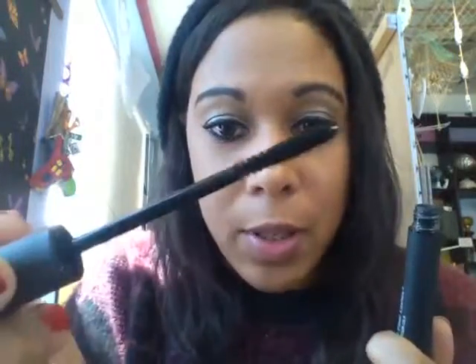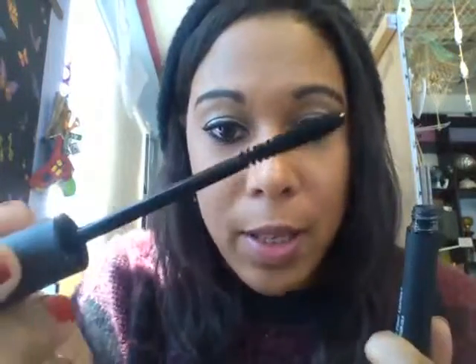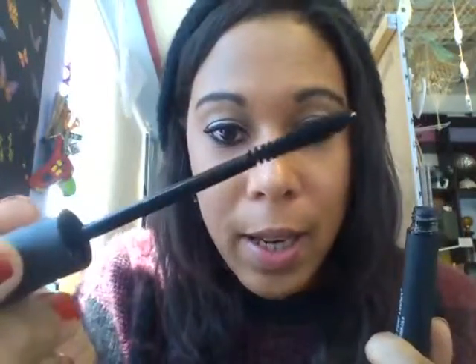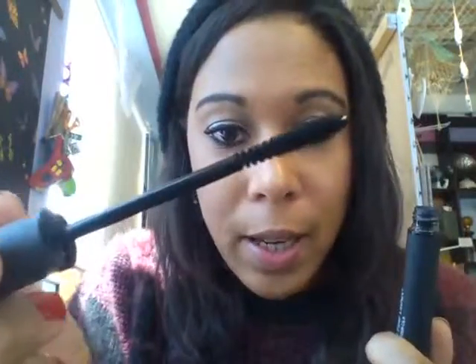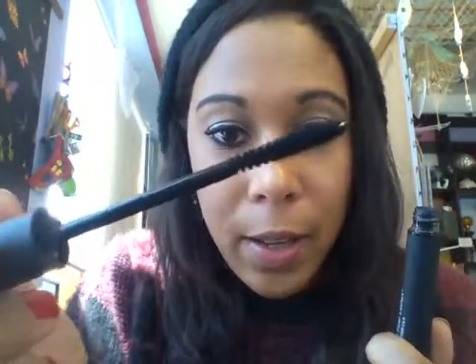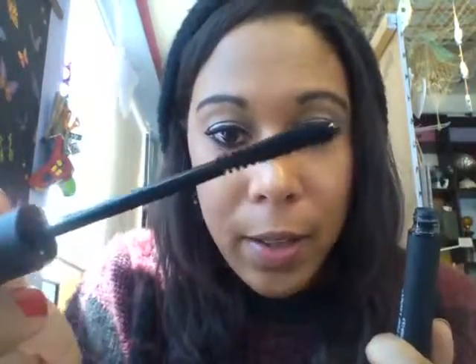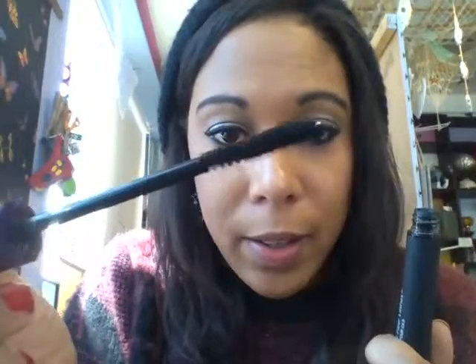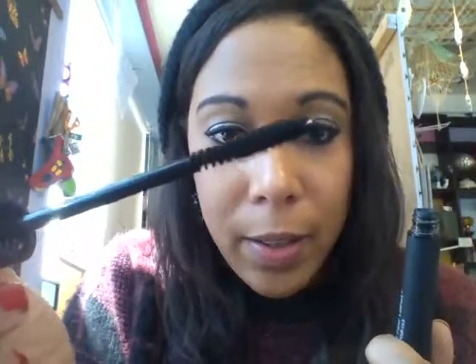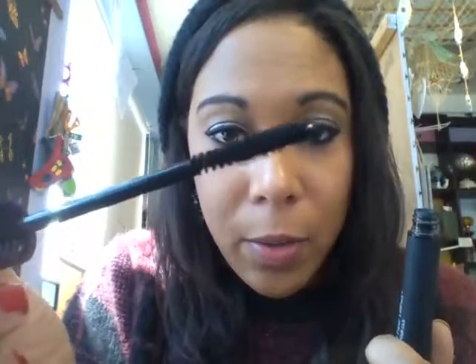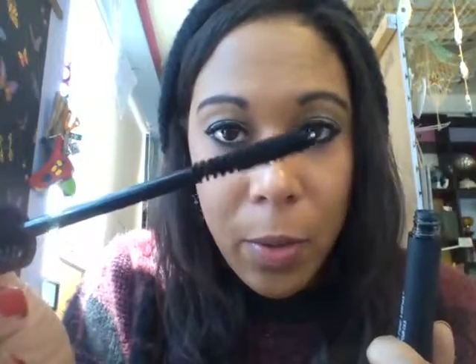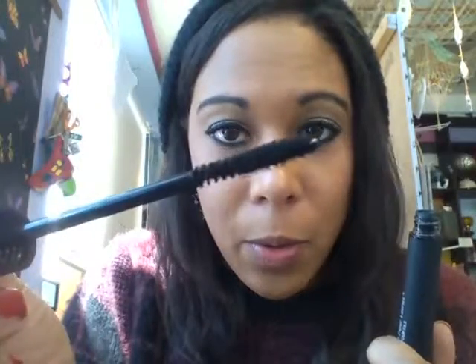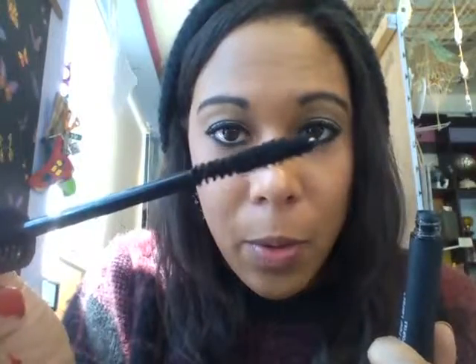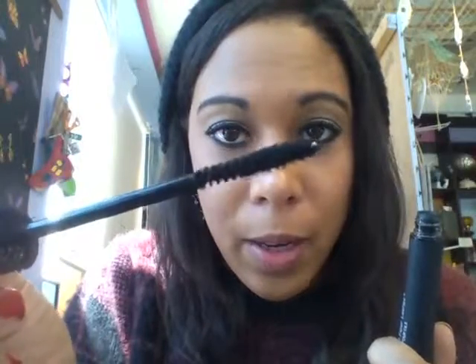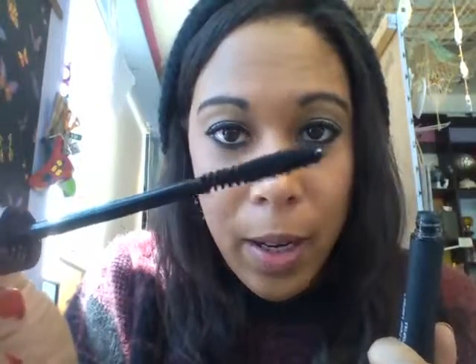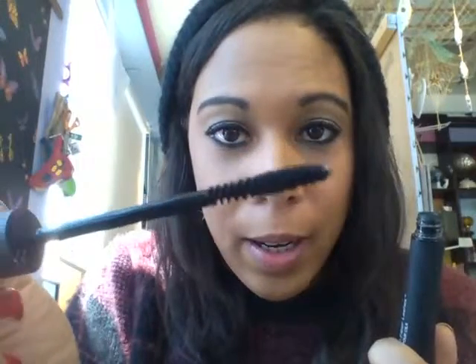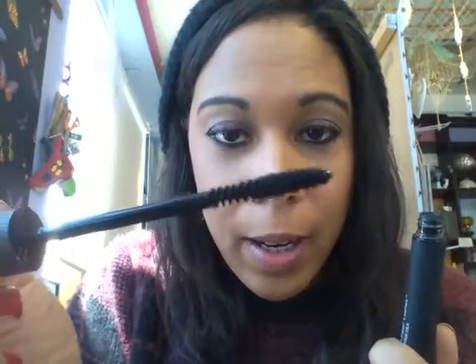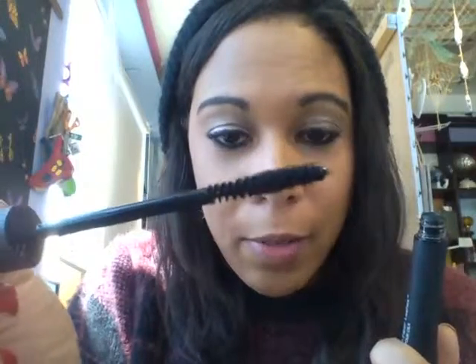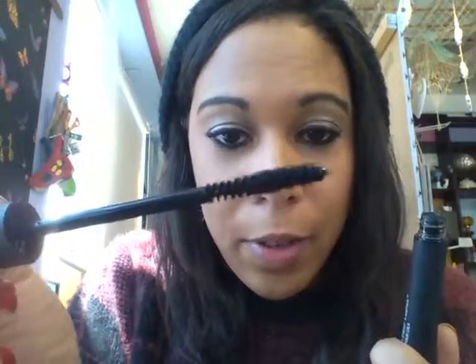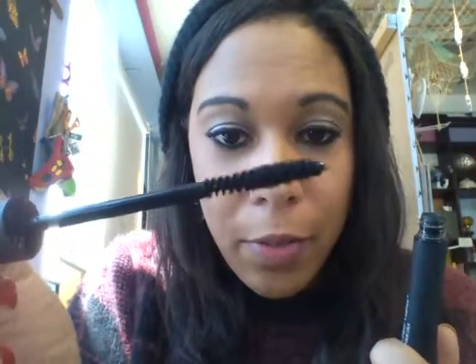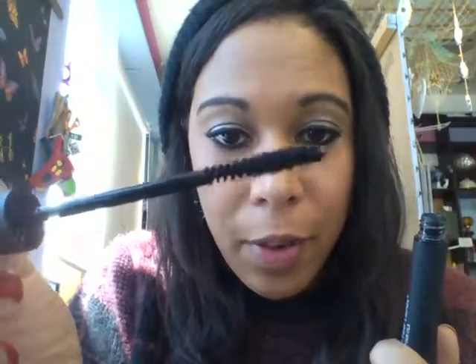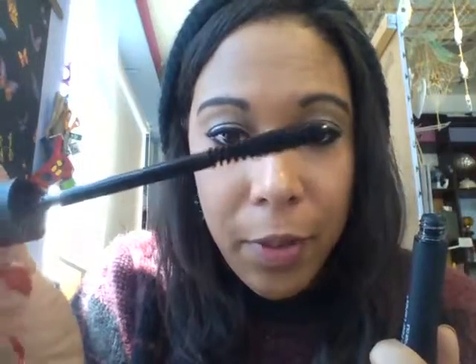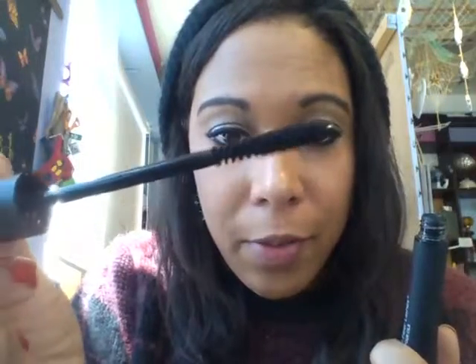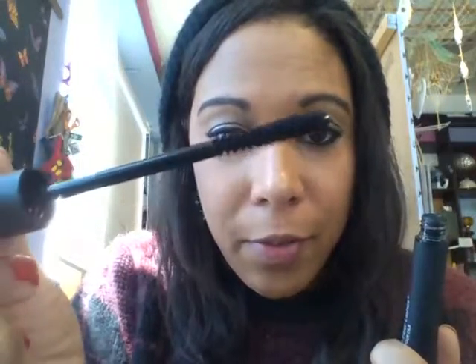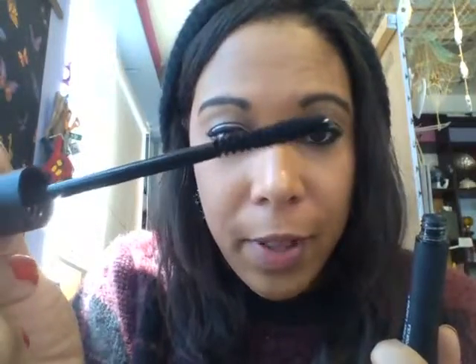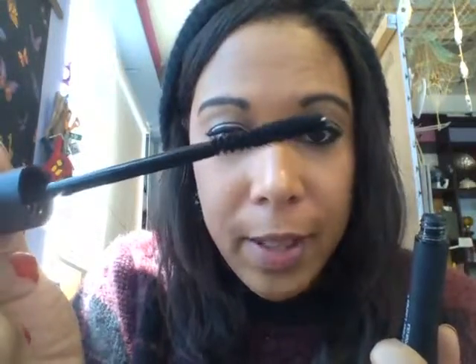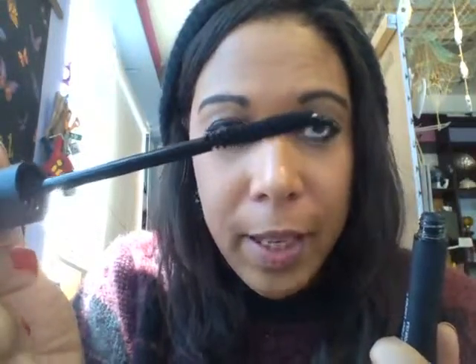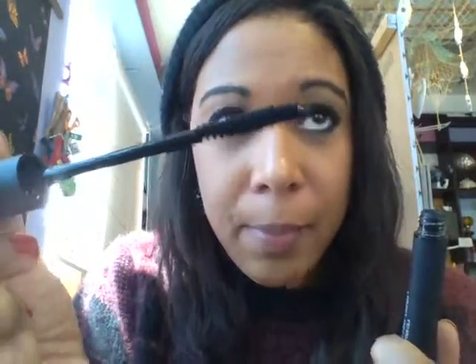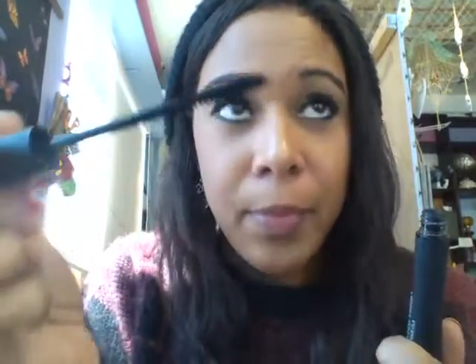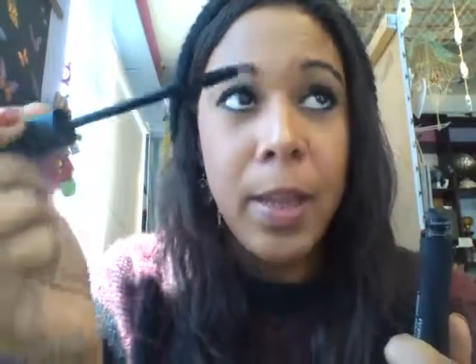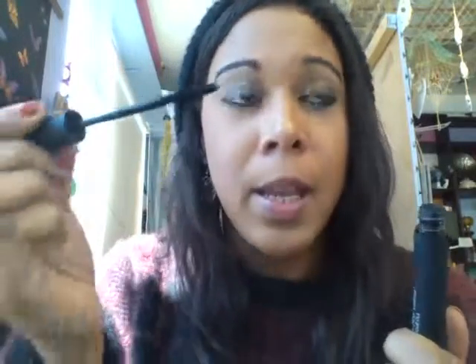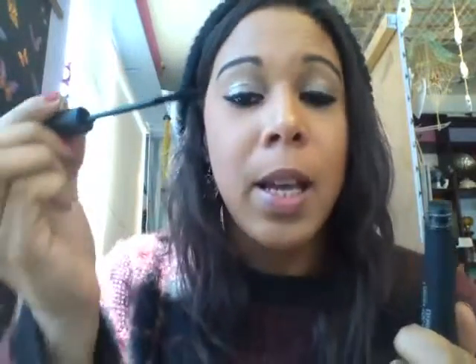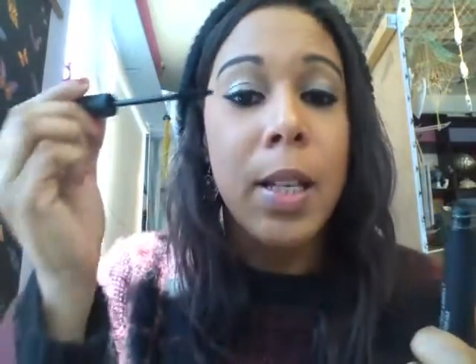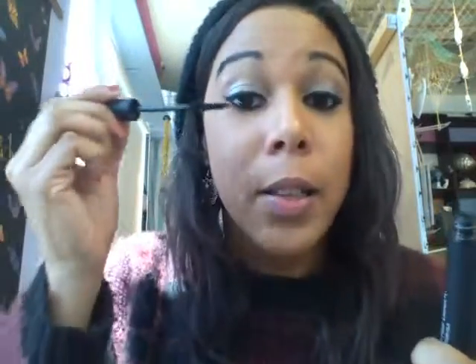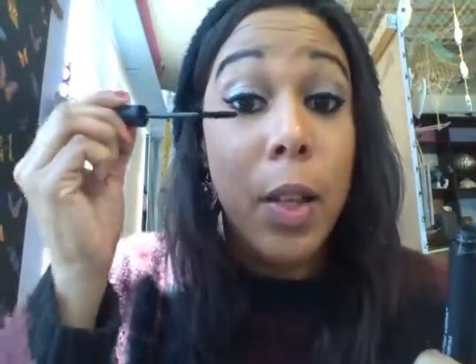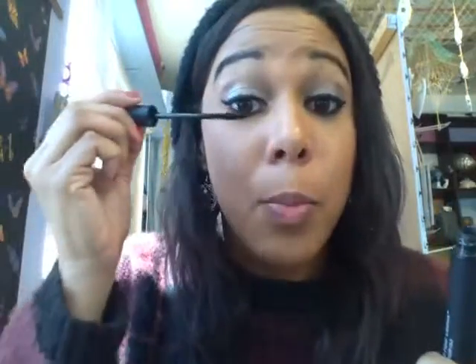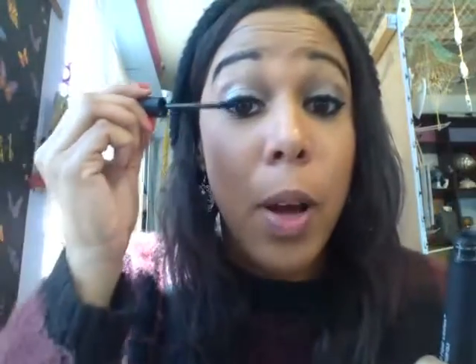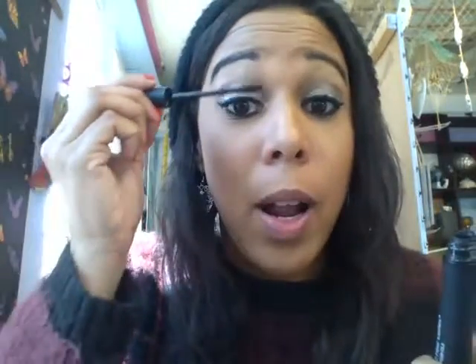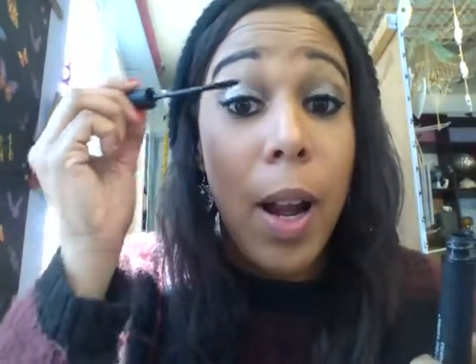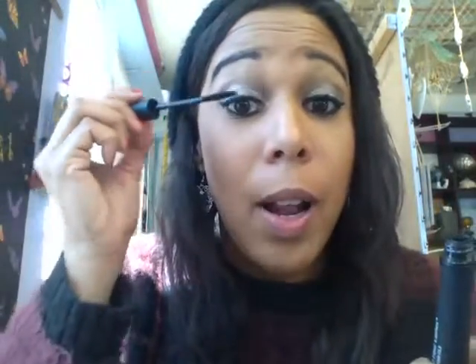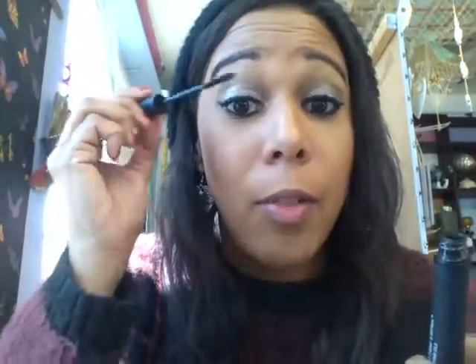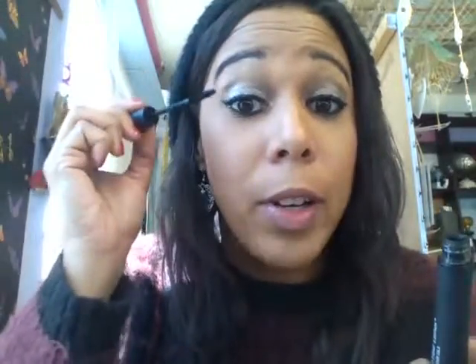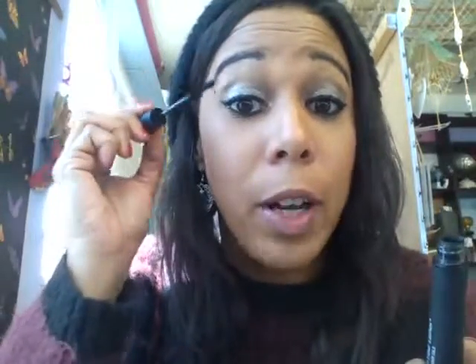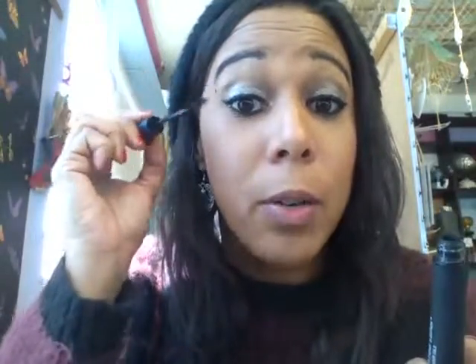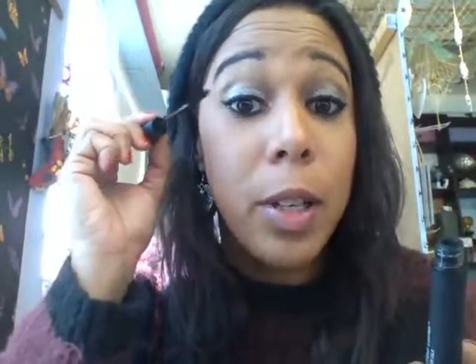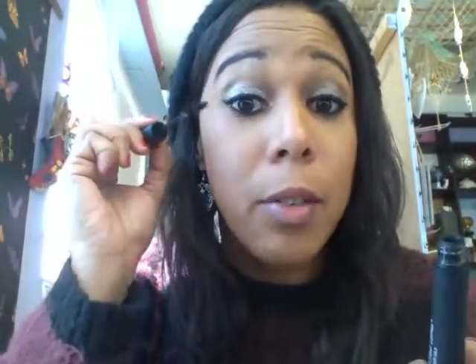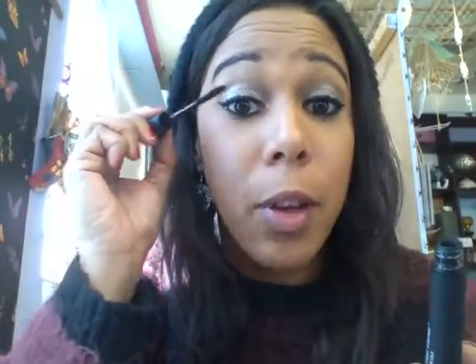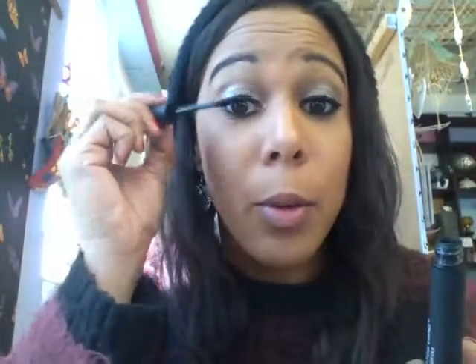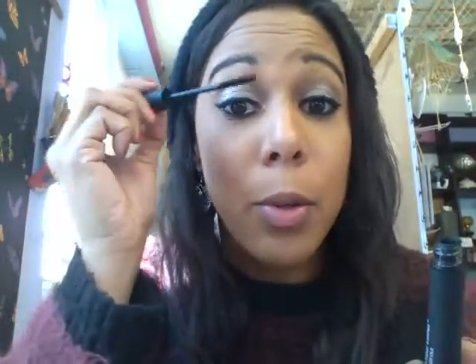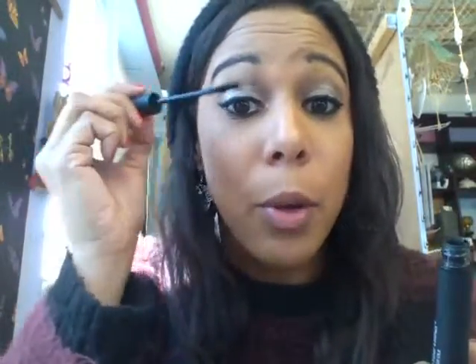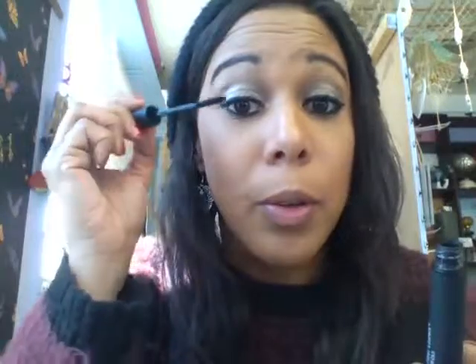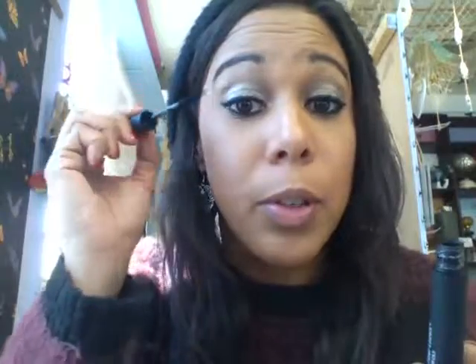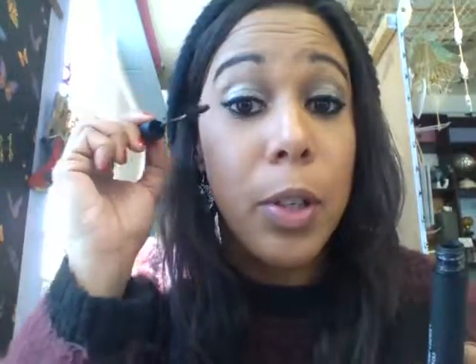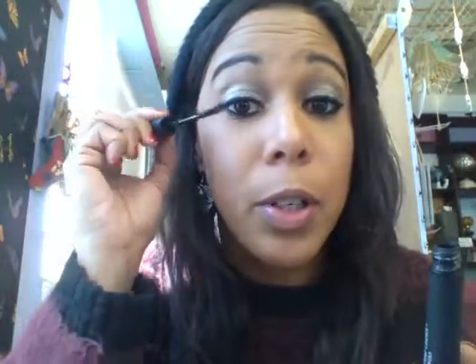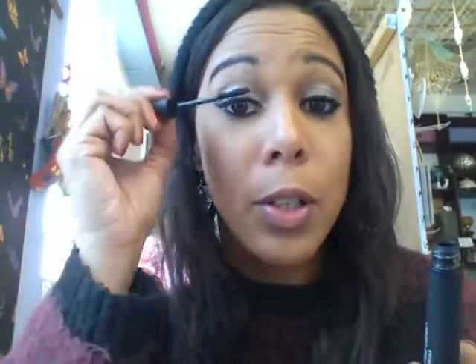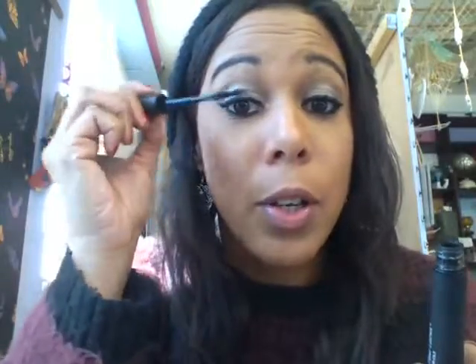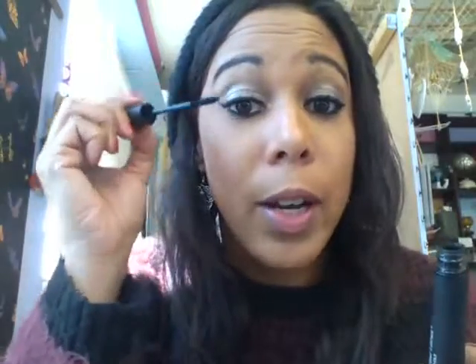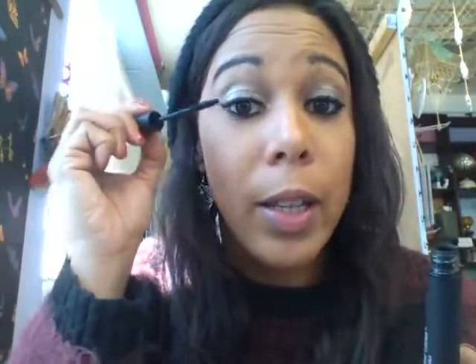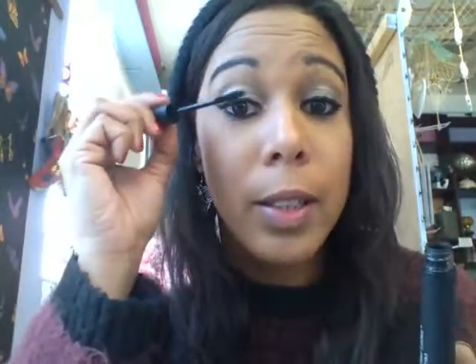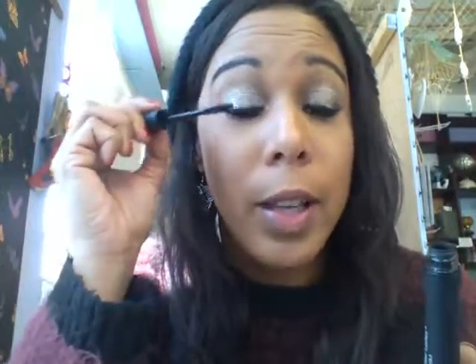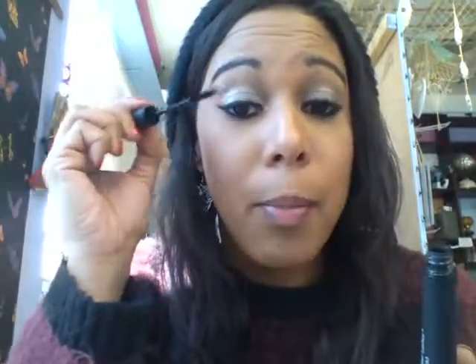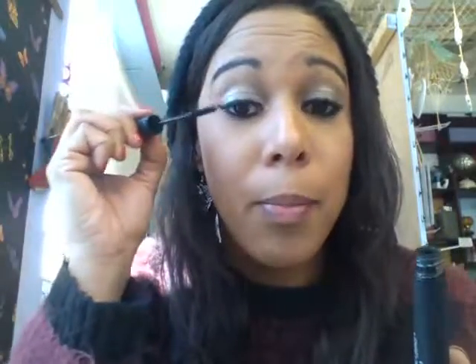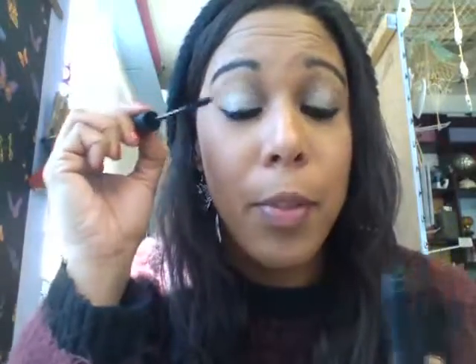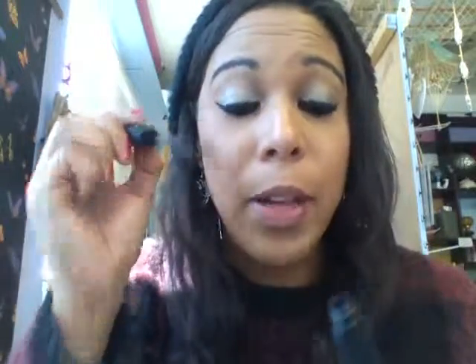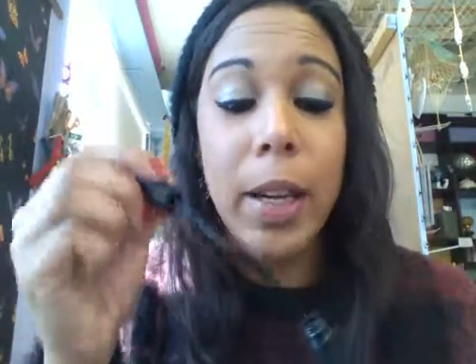Then when you're finished, you get your fibers. As you can see, they're all lovely, fluffy, and fuzzy. You put a lovely coating of those on to your desired thickness.